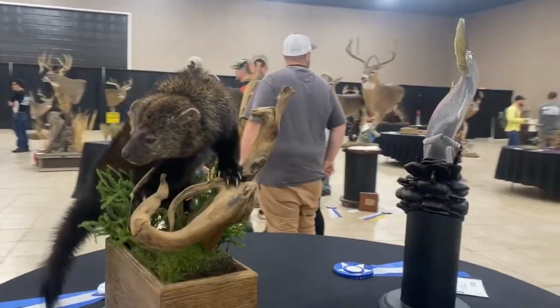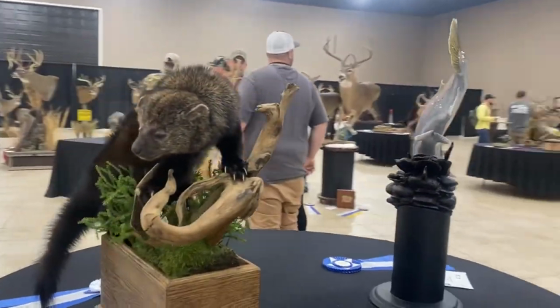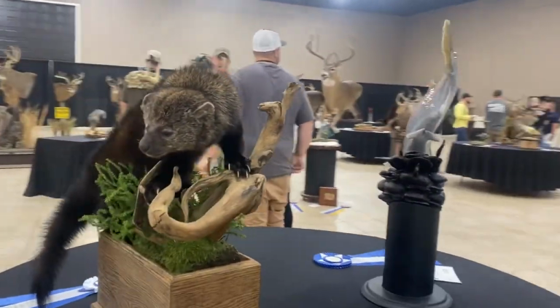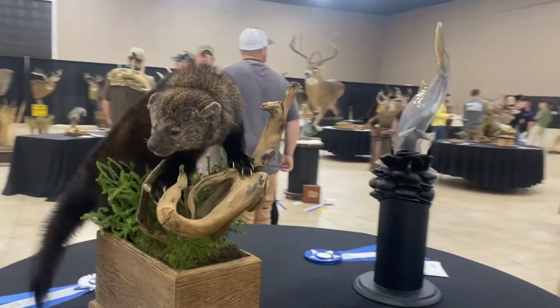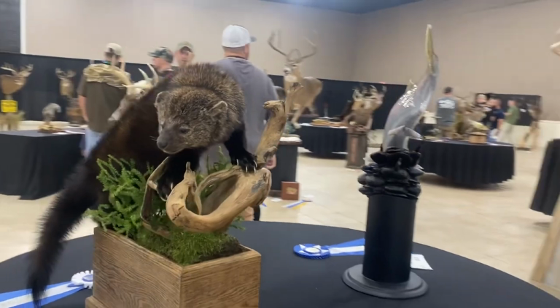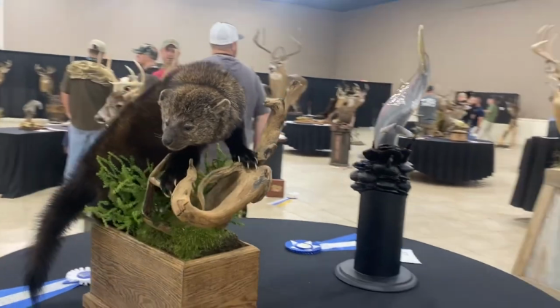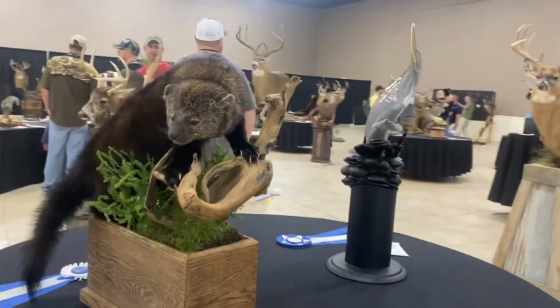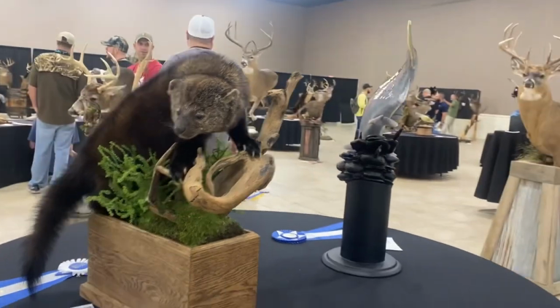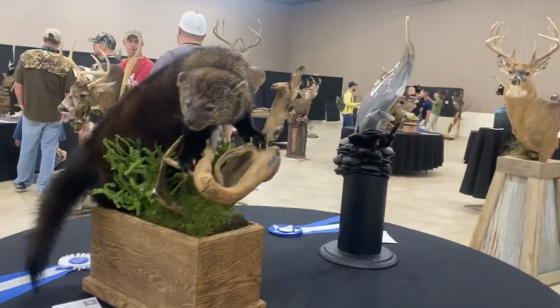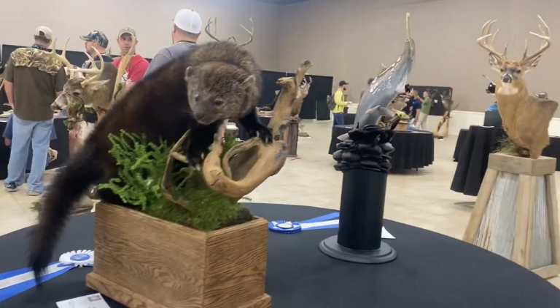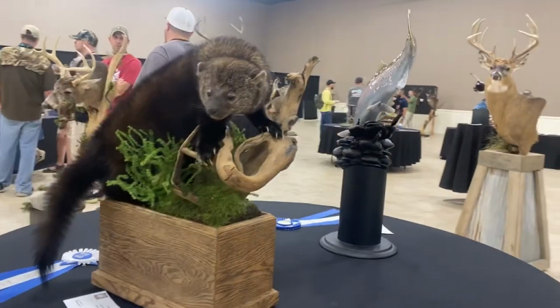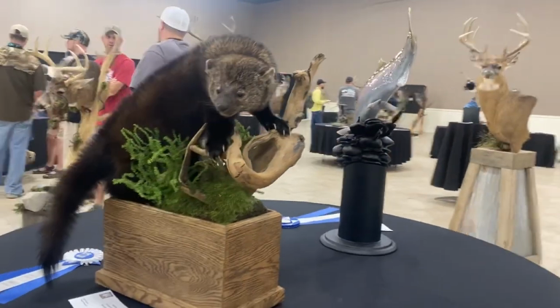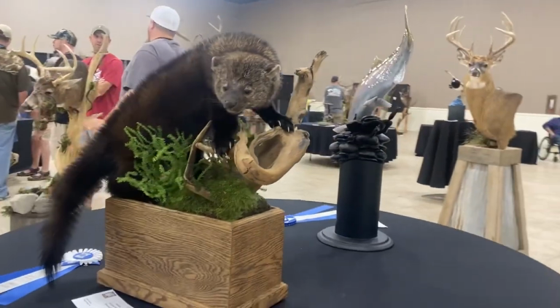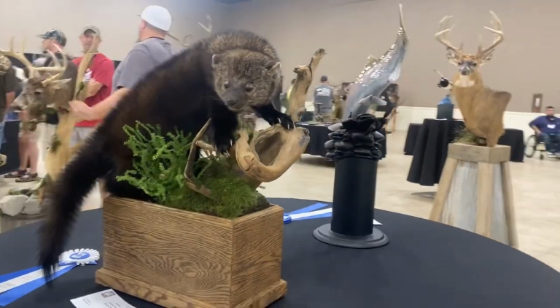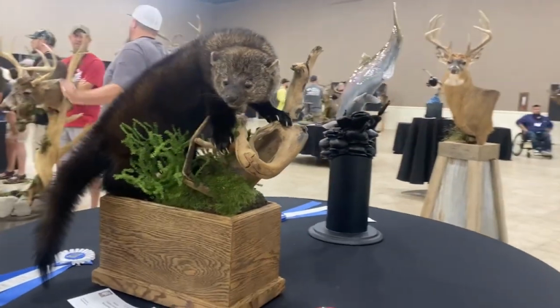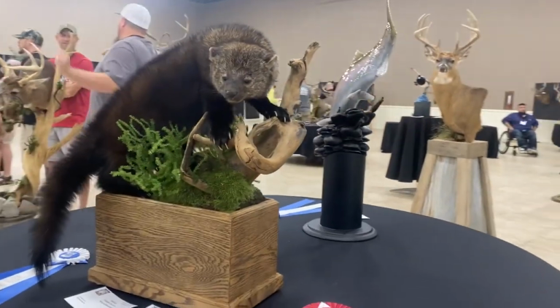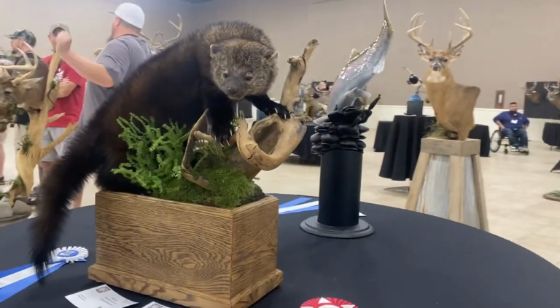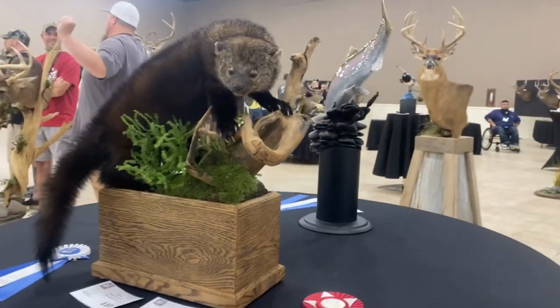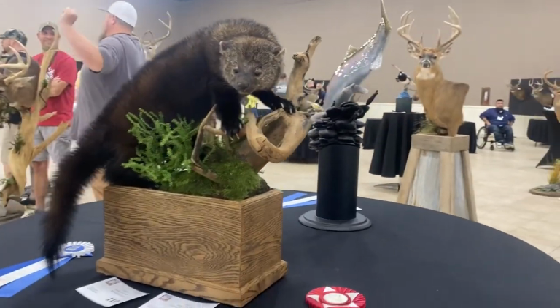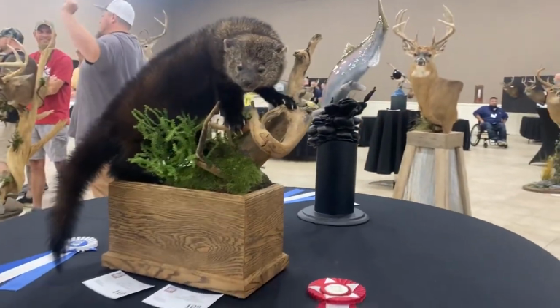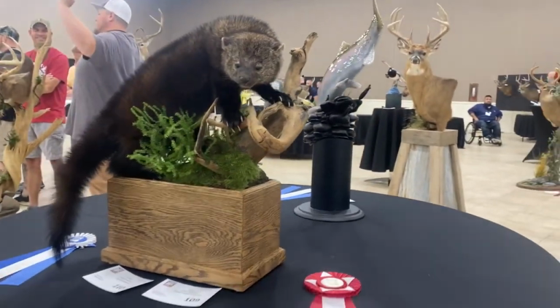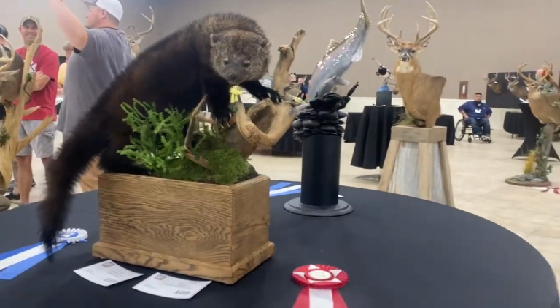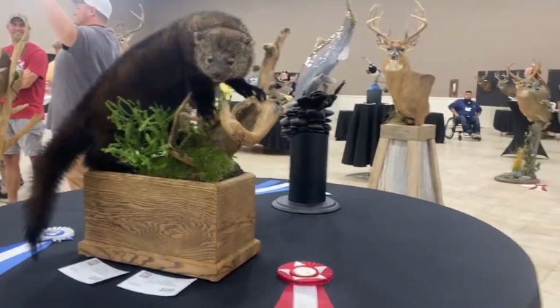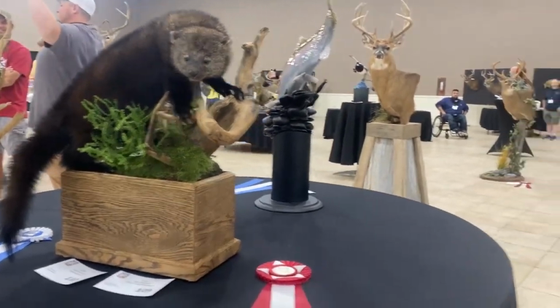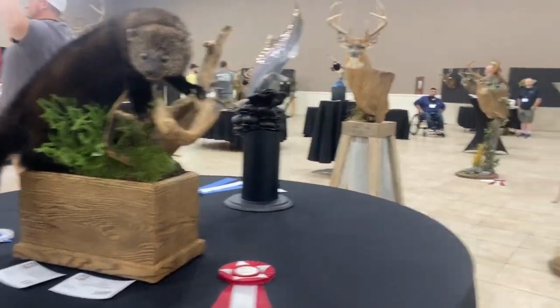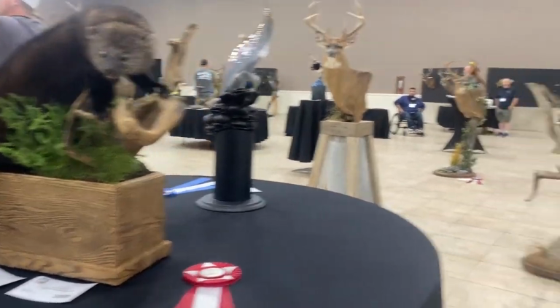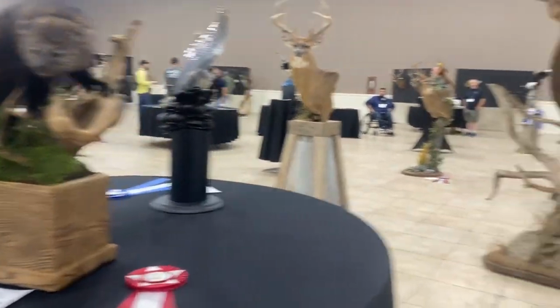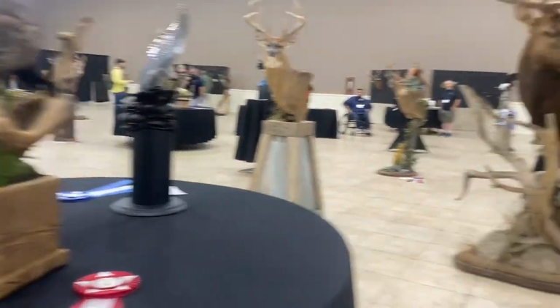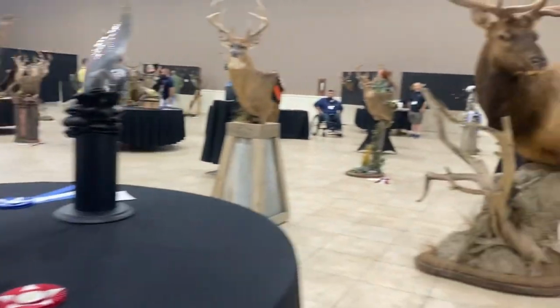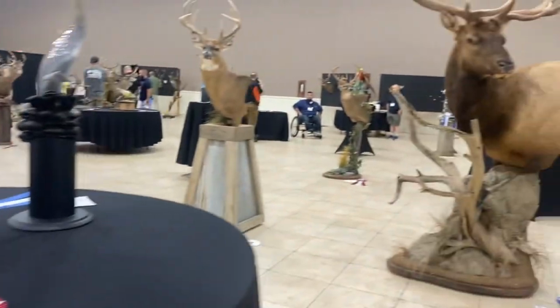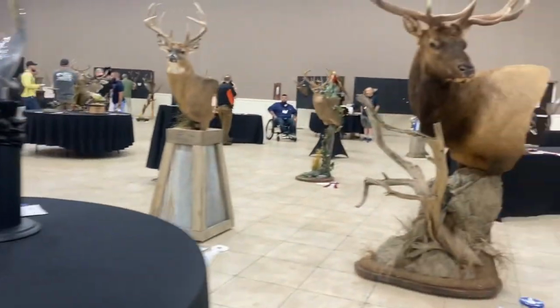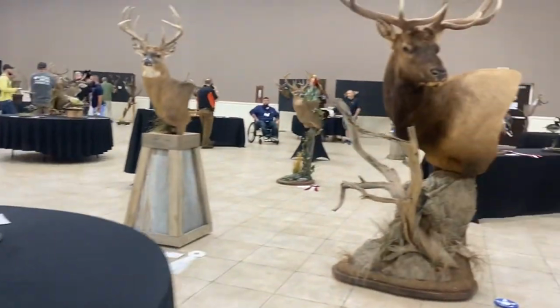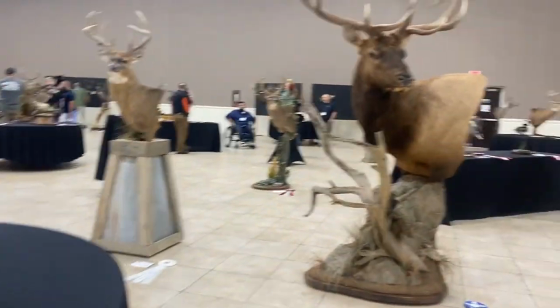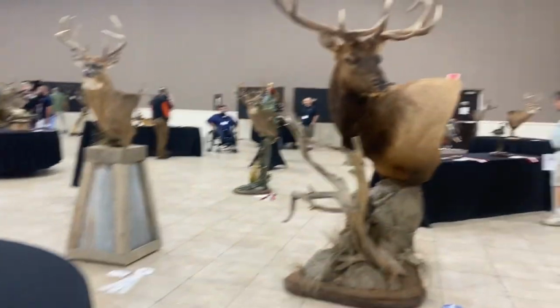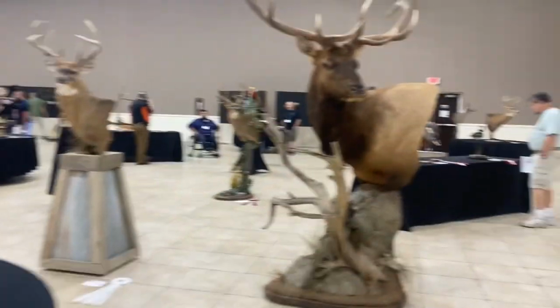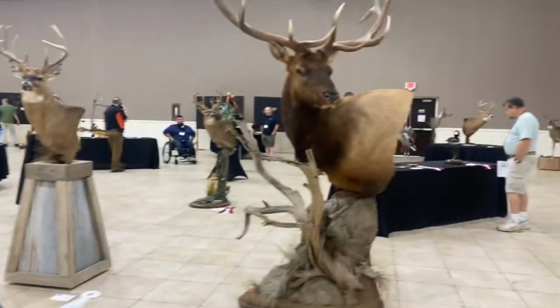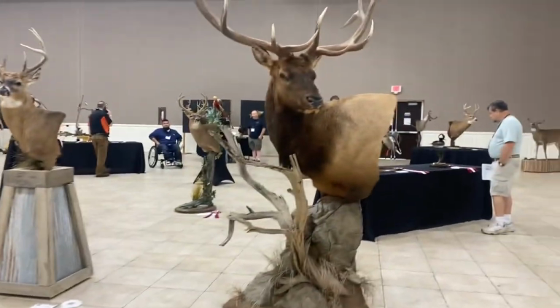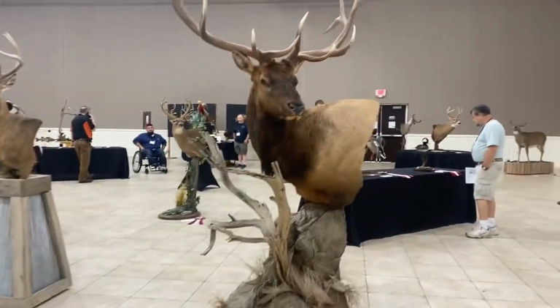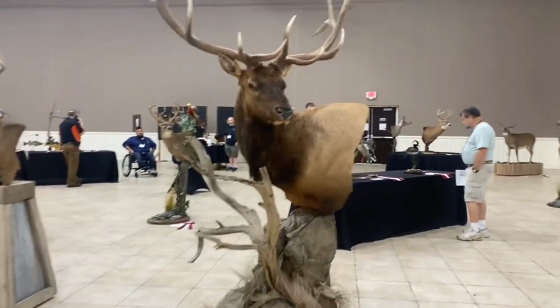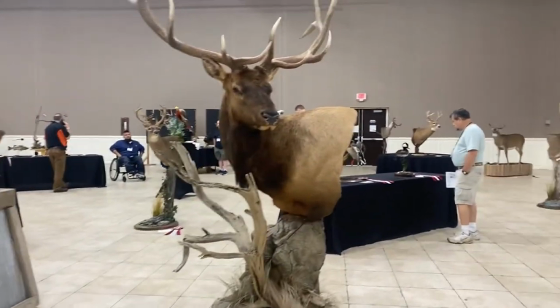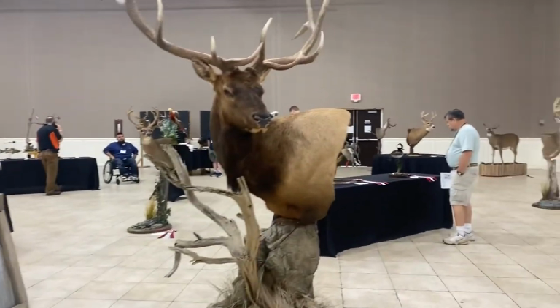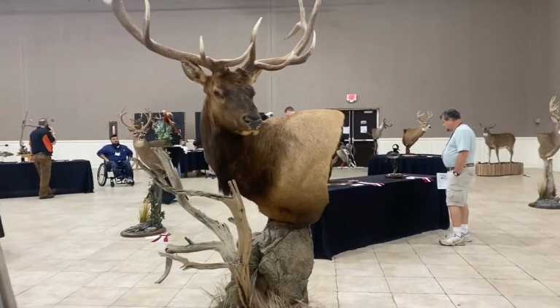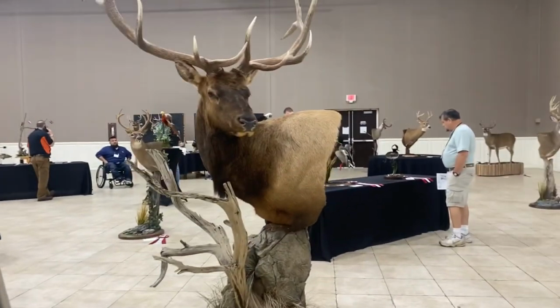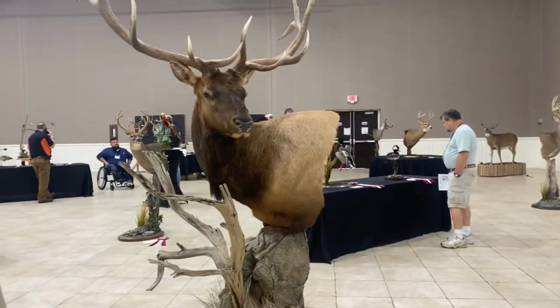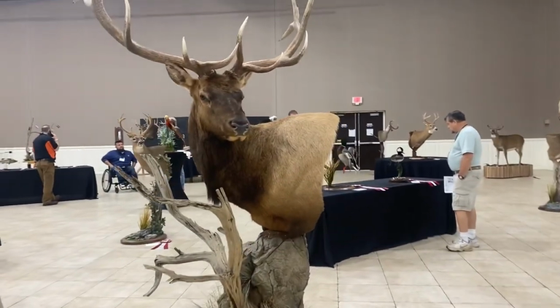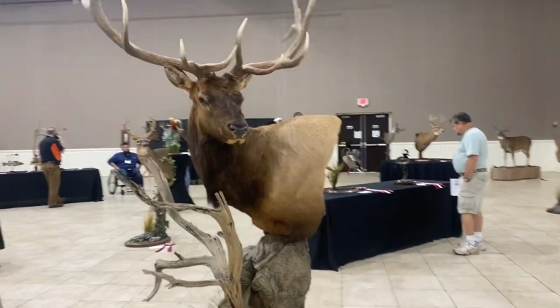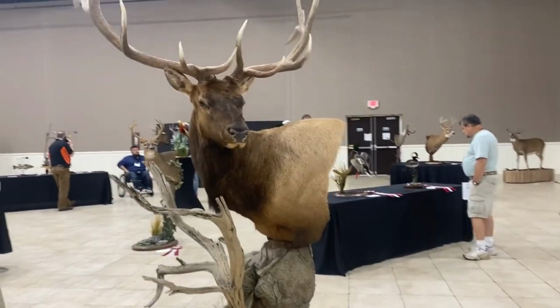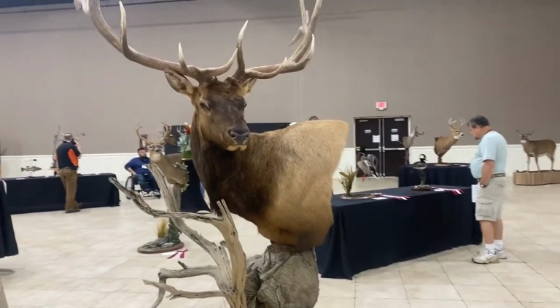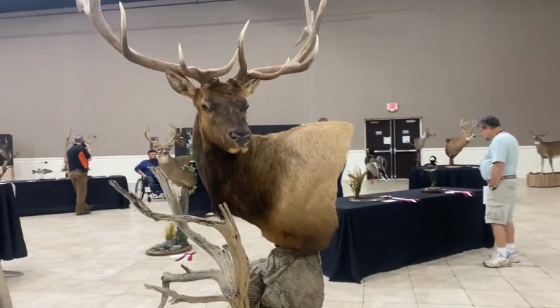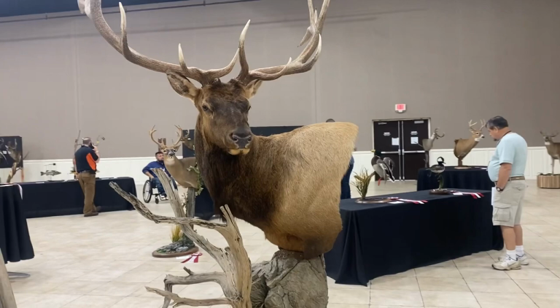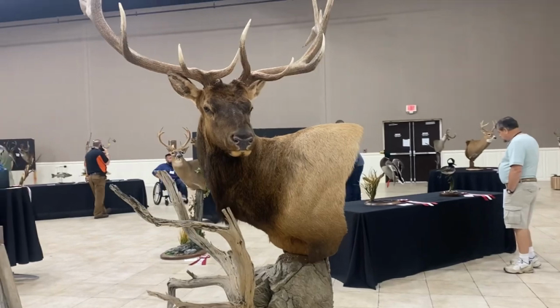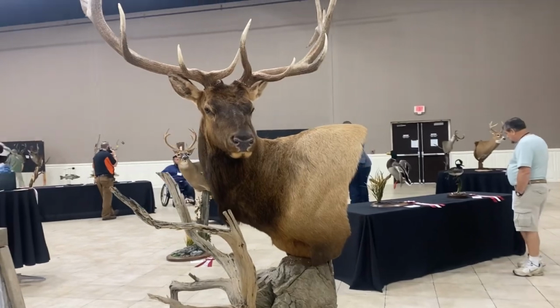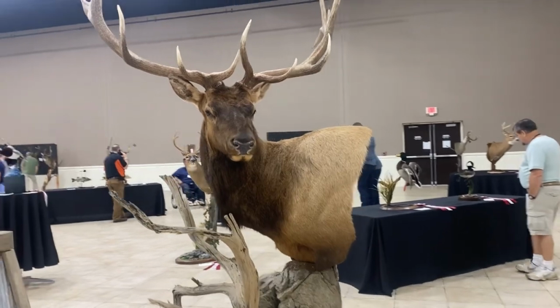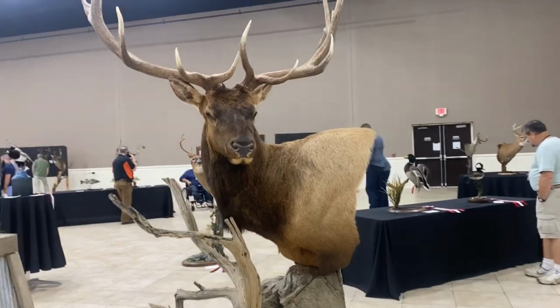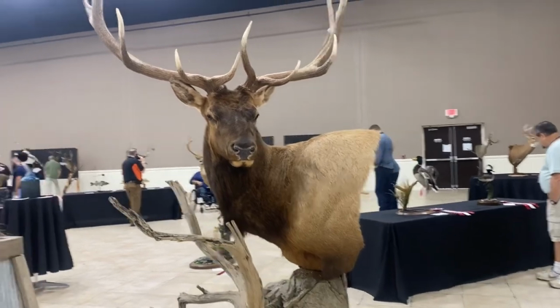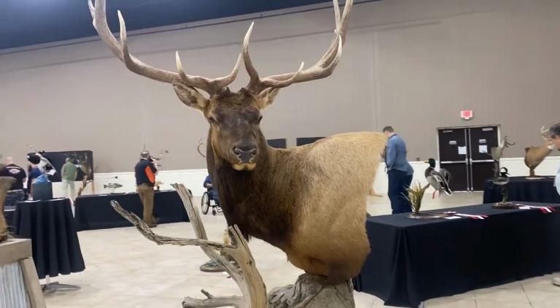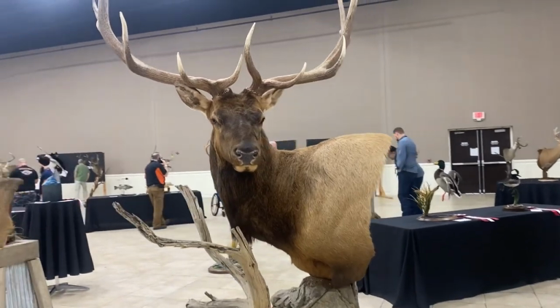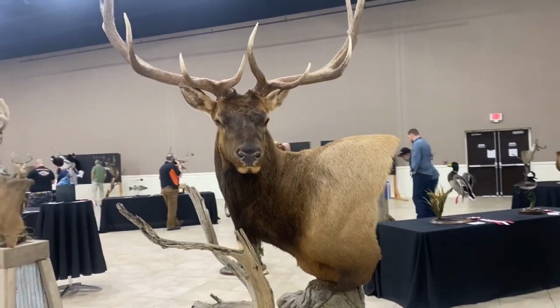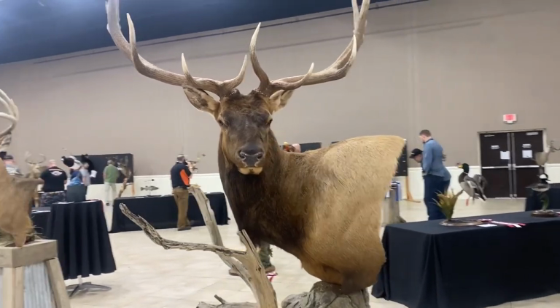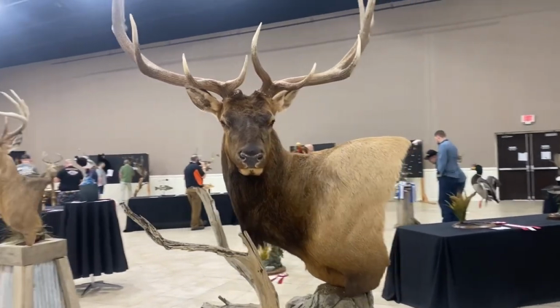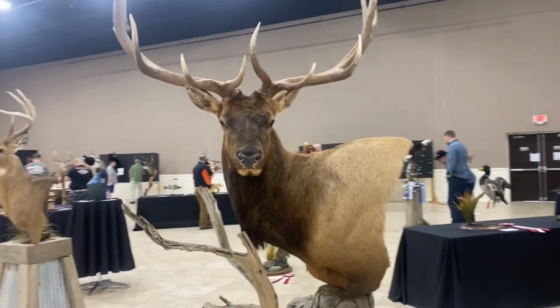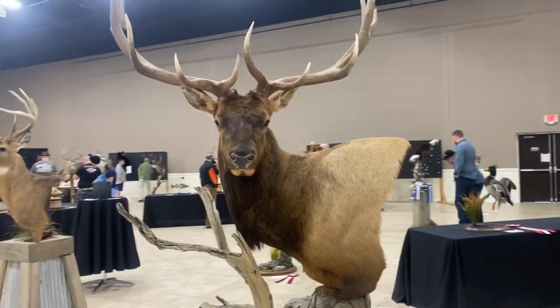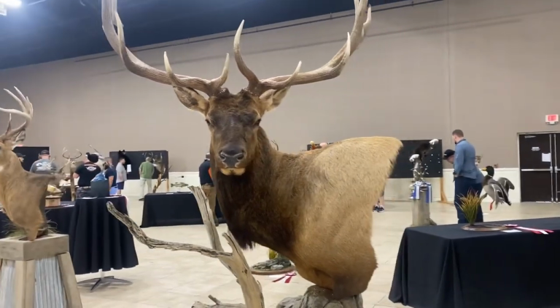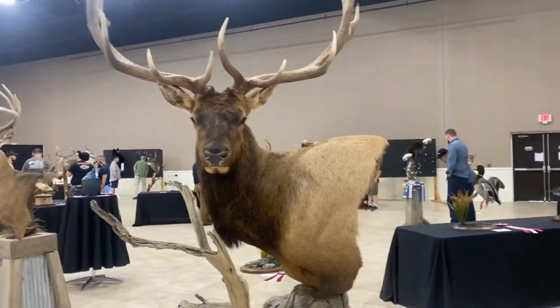This one is called a fisher. These animals are so cool. This is one huge looking elk — super wide.